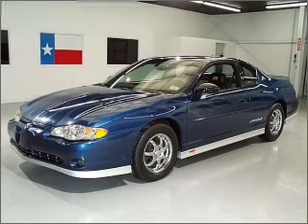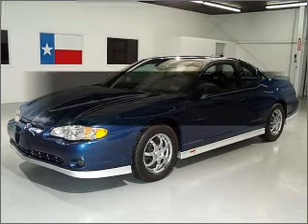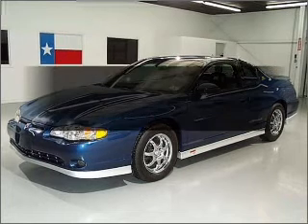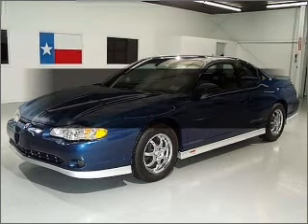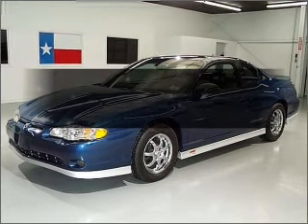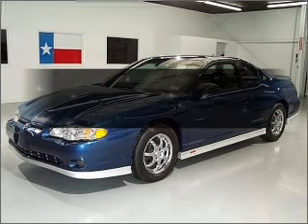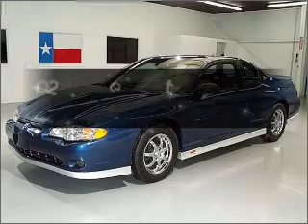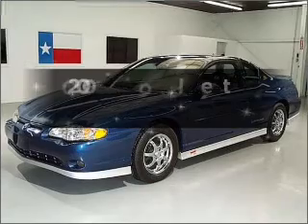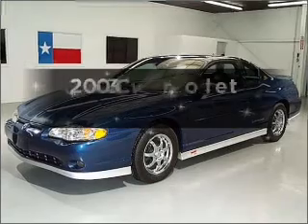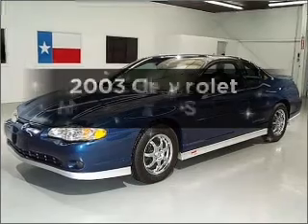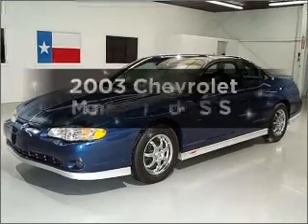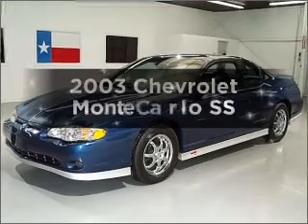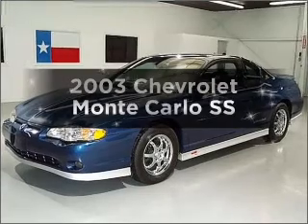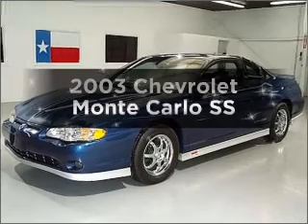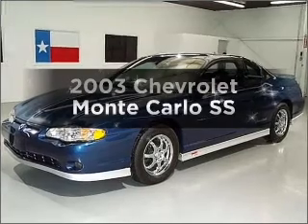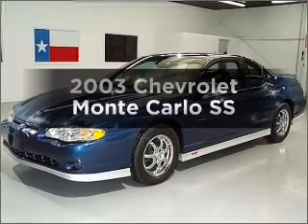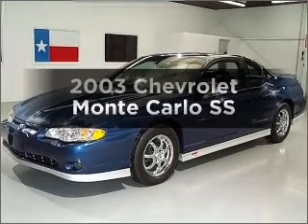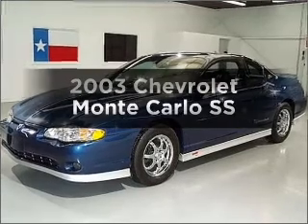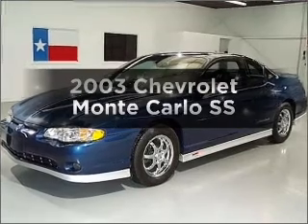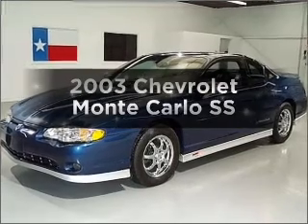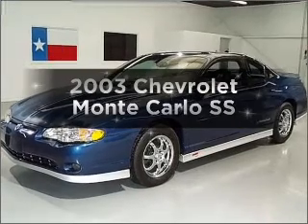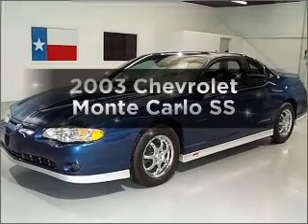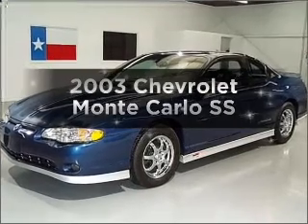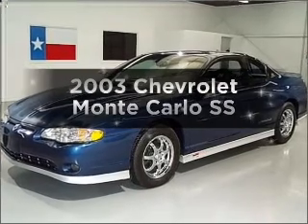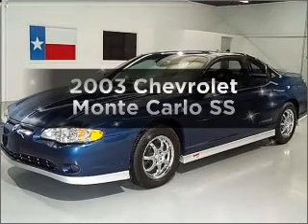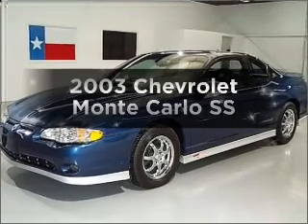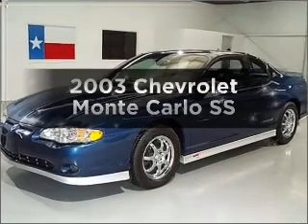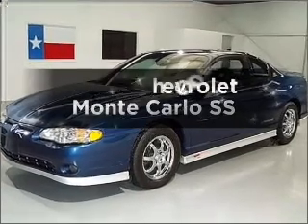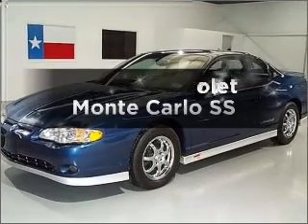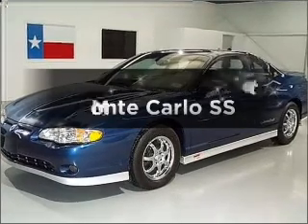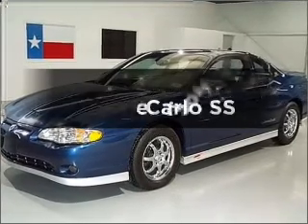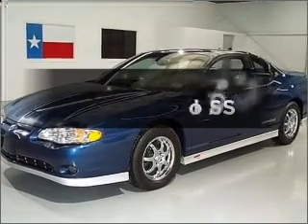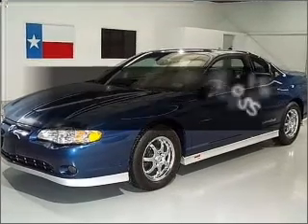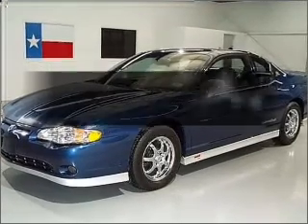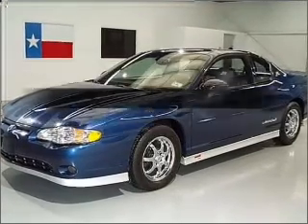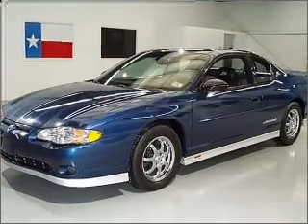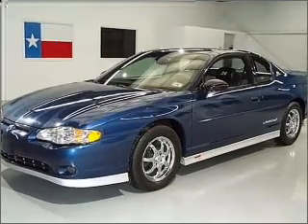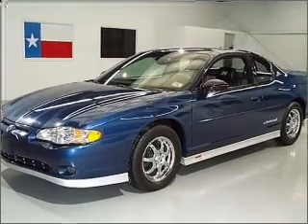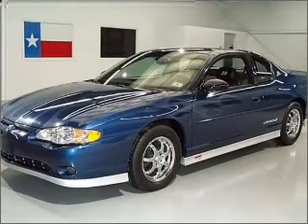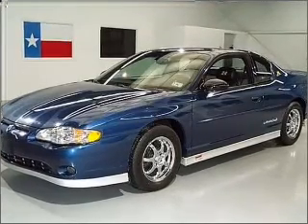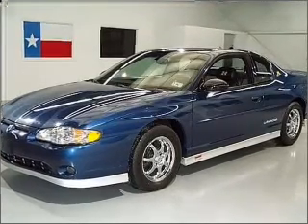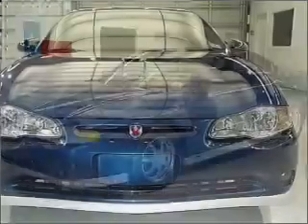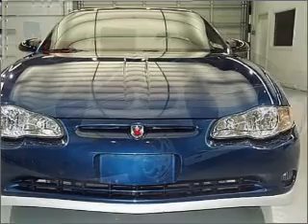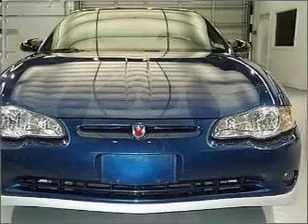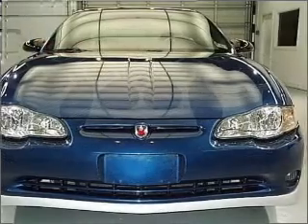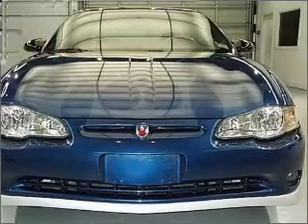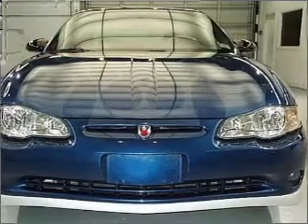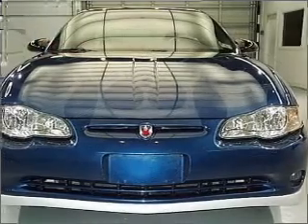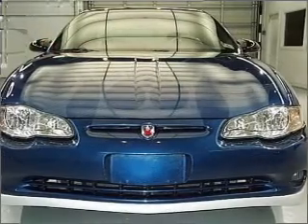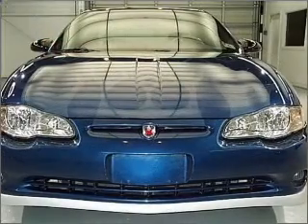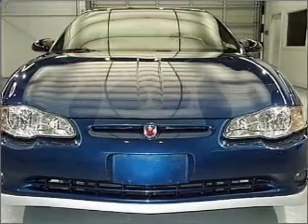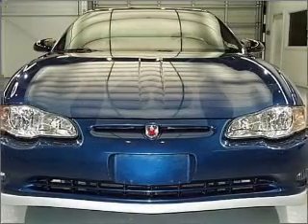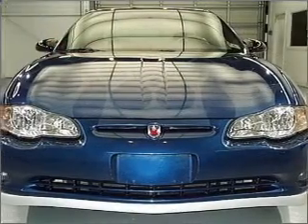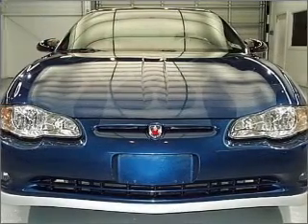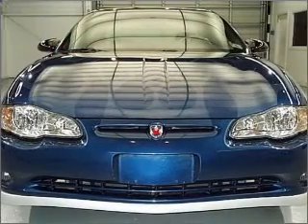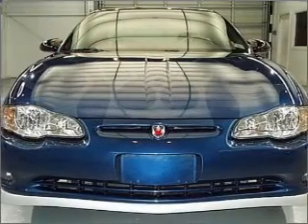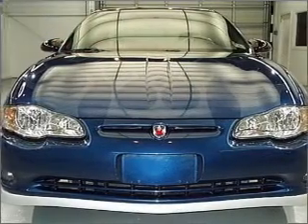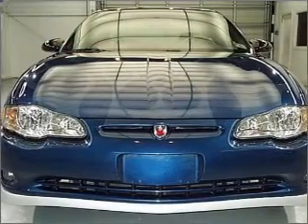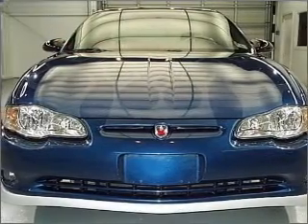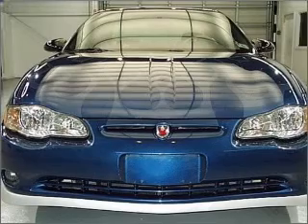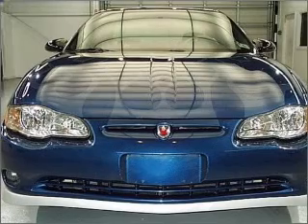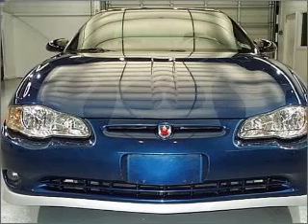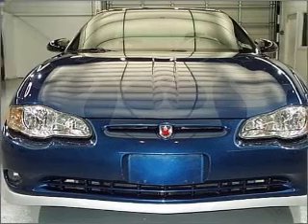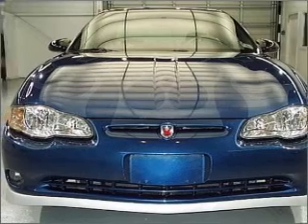Check out this 2003 Chevrolet Monte Carlo. Everything you need under one roof with this great vehicle.